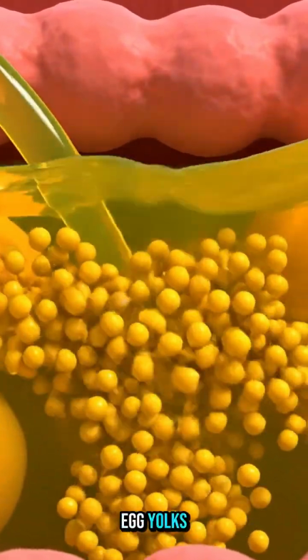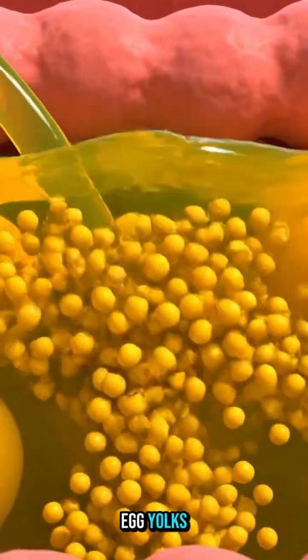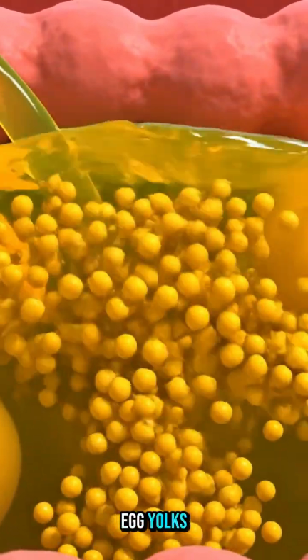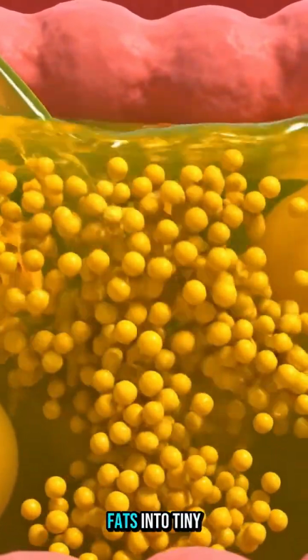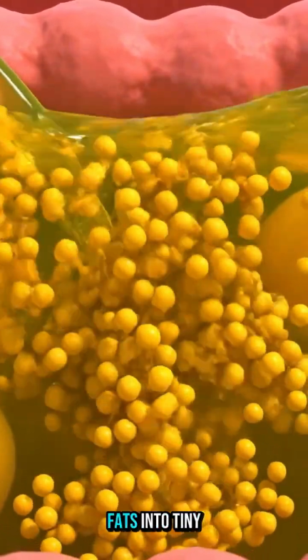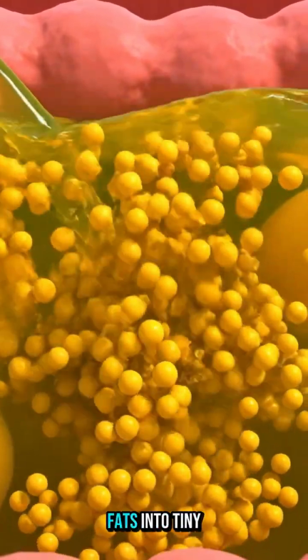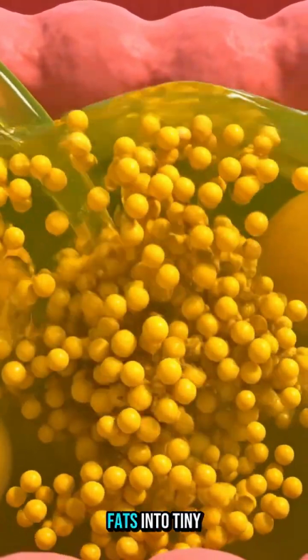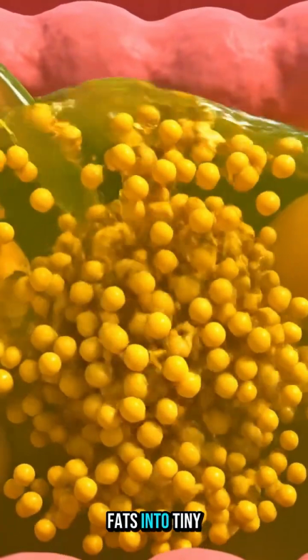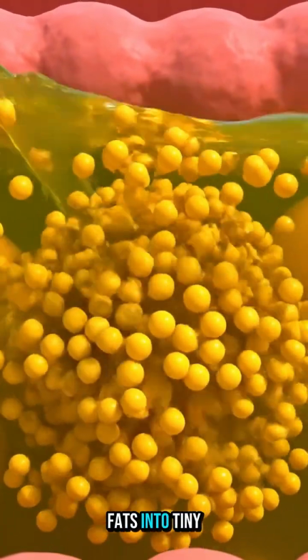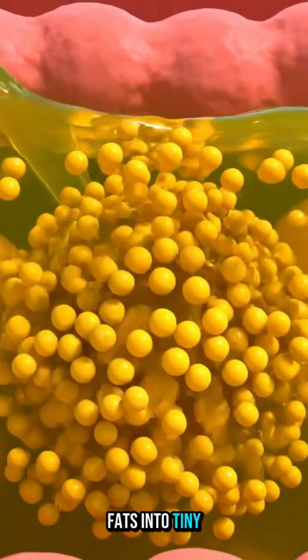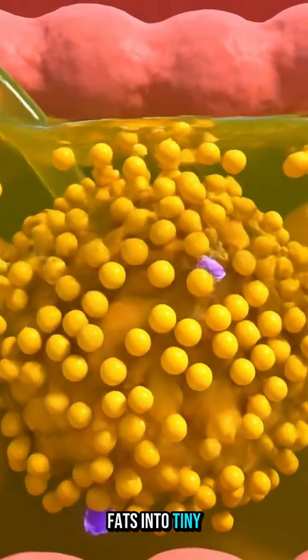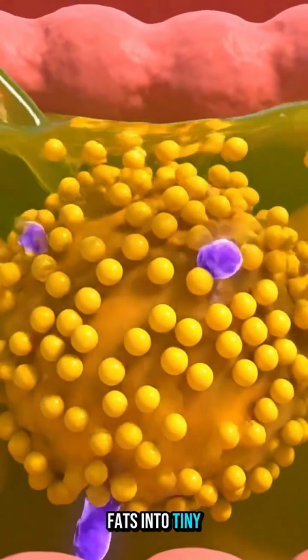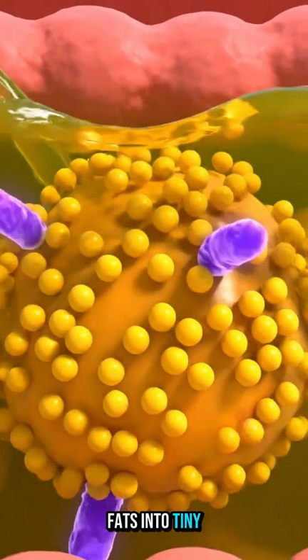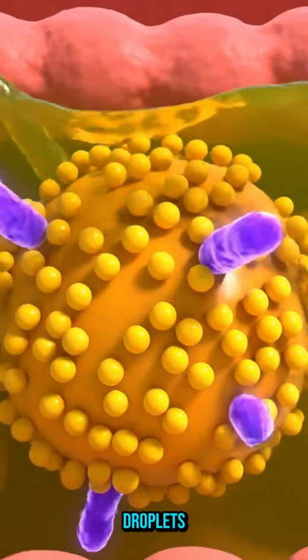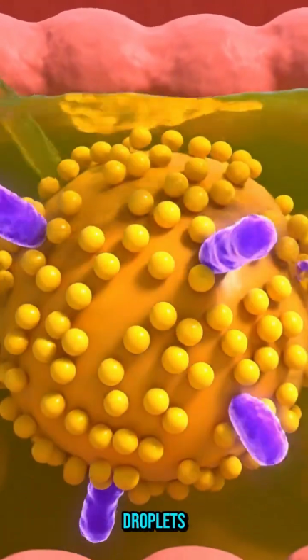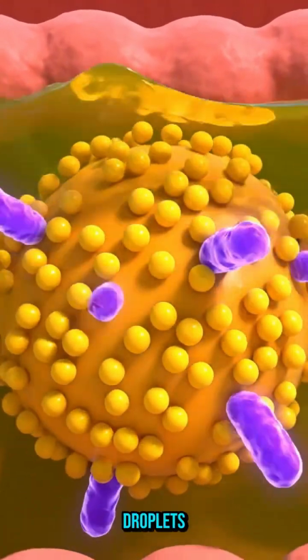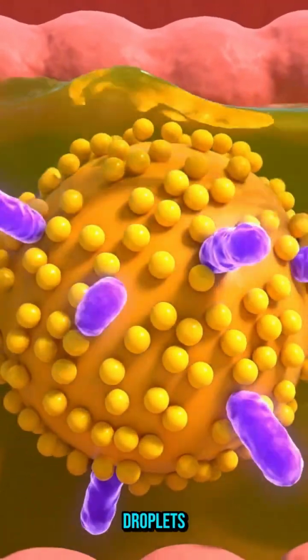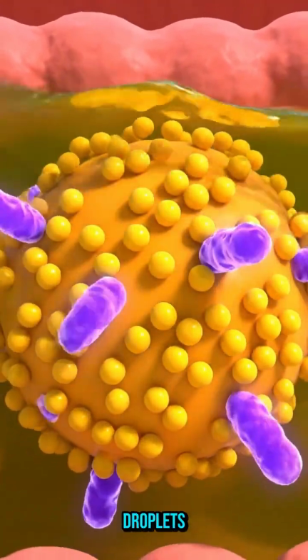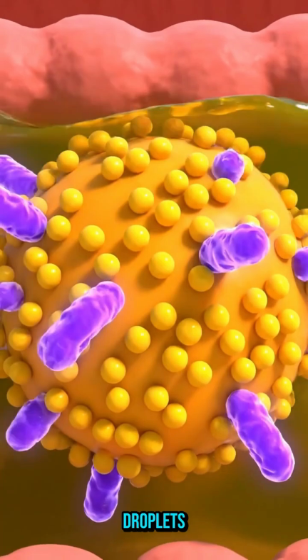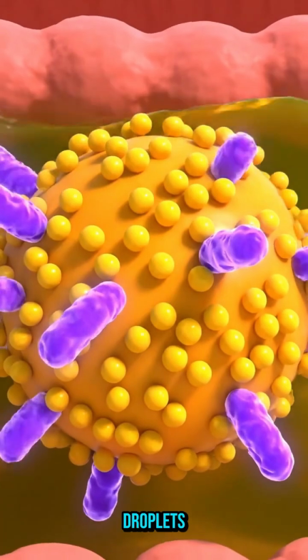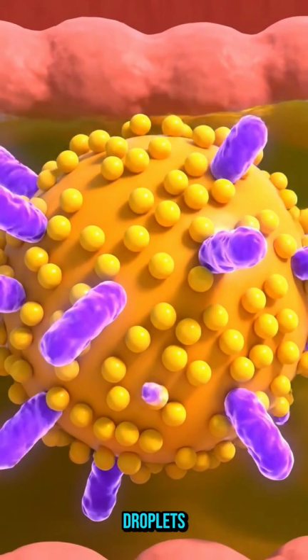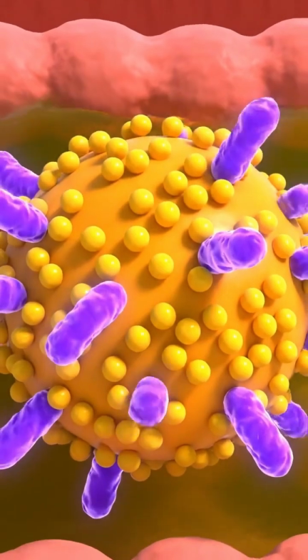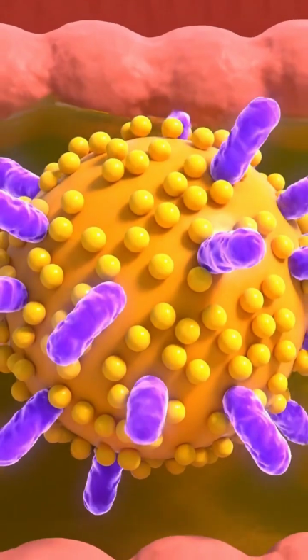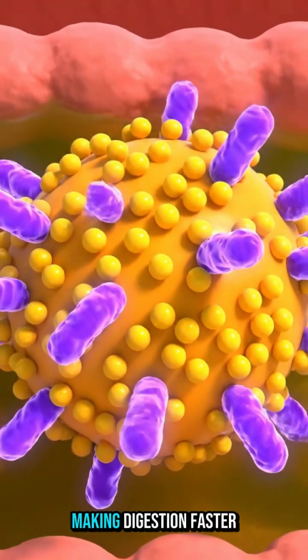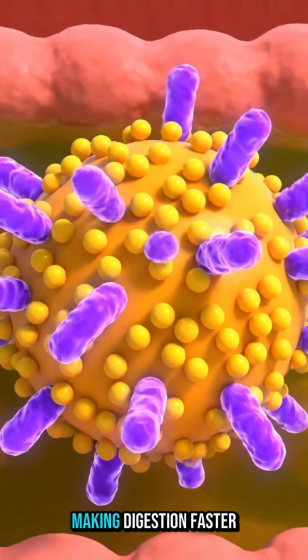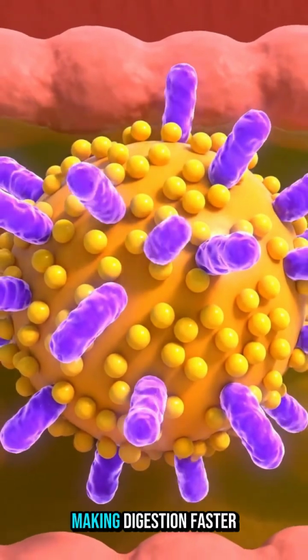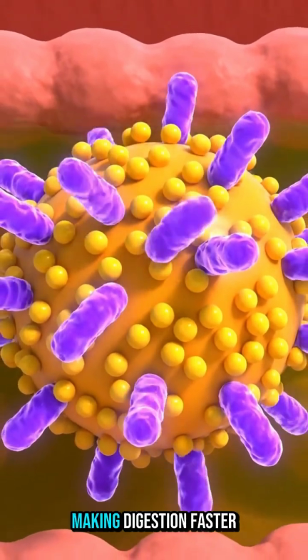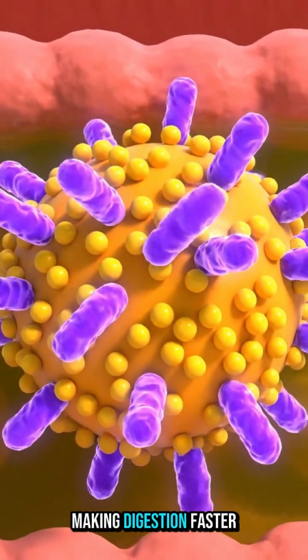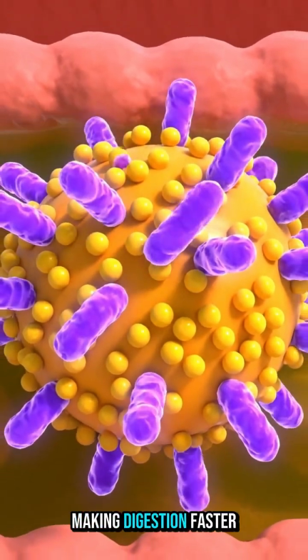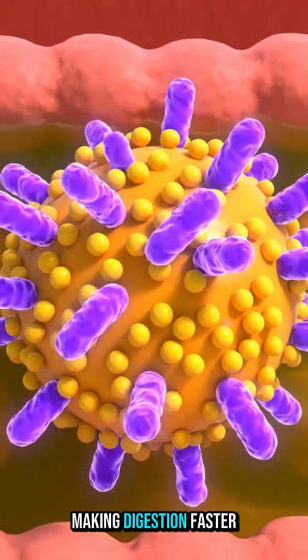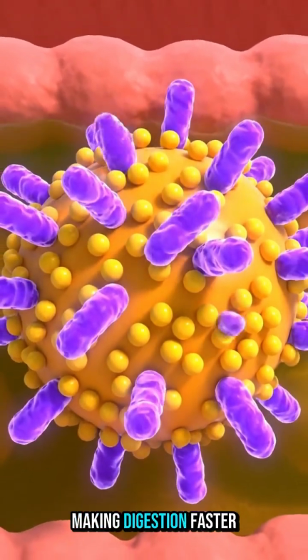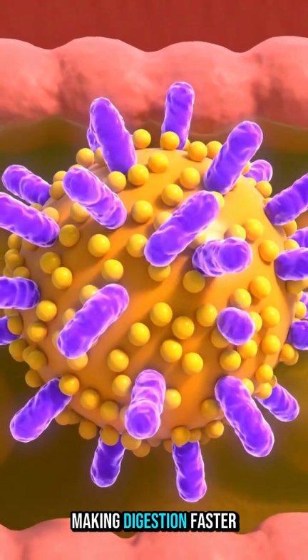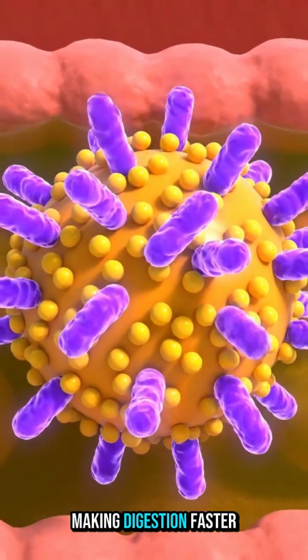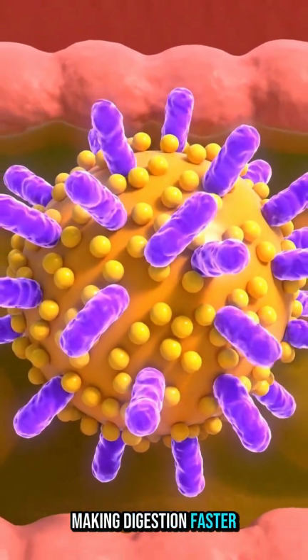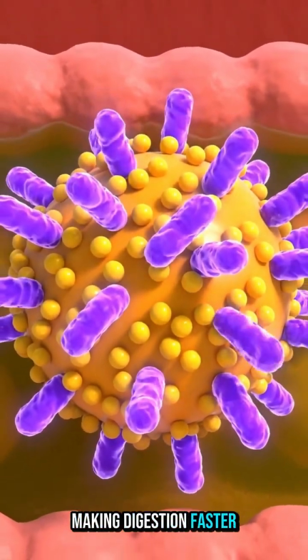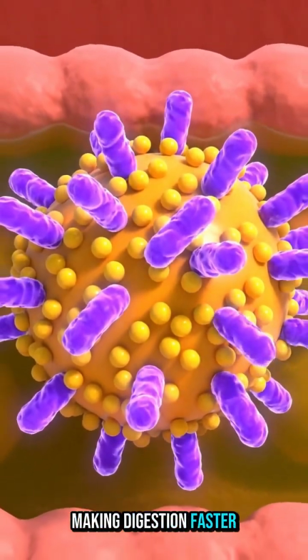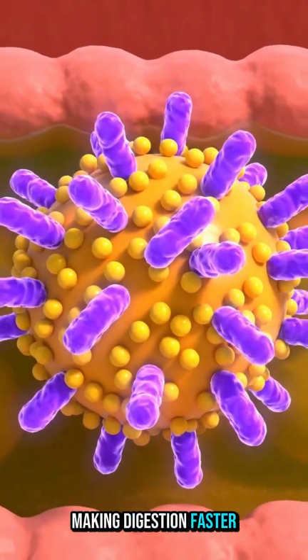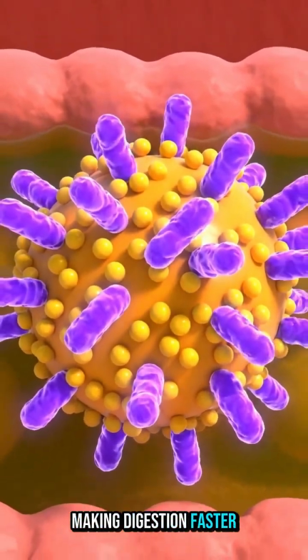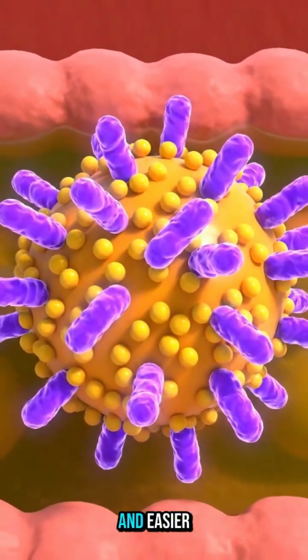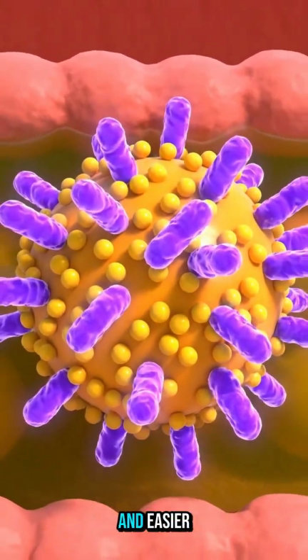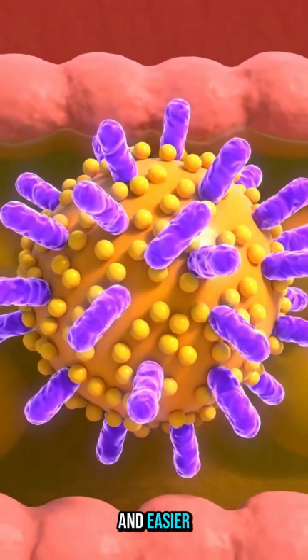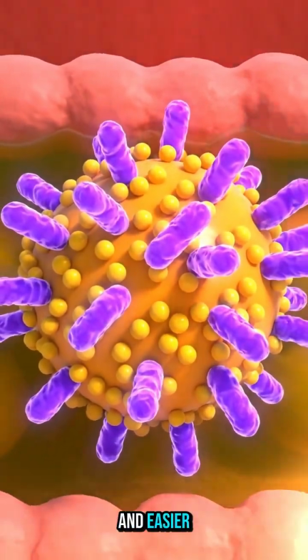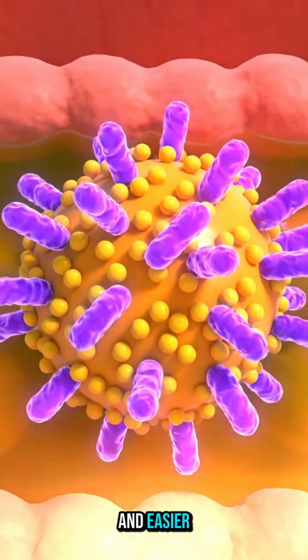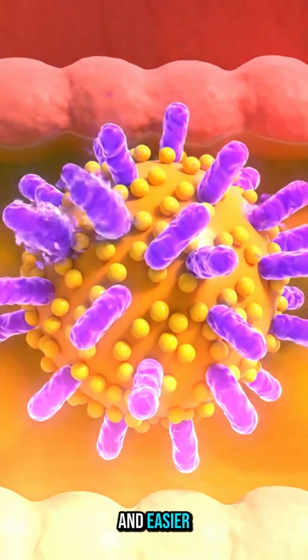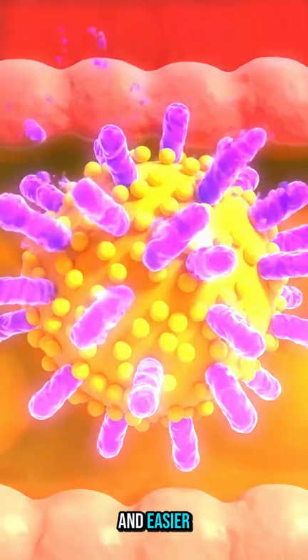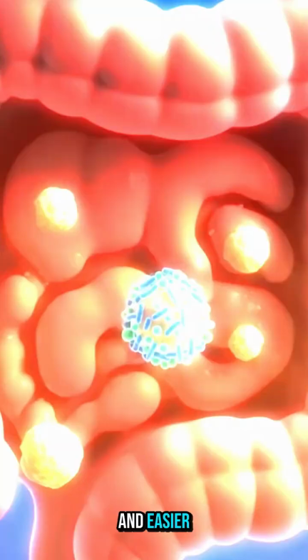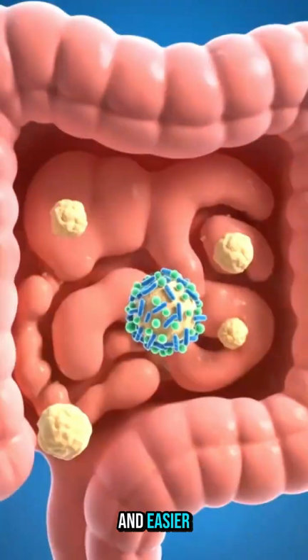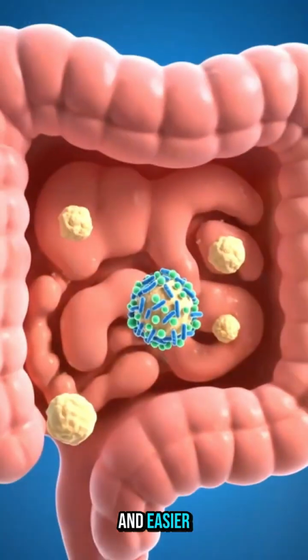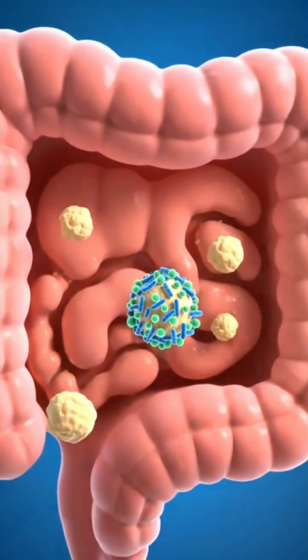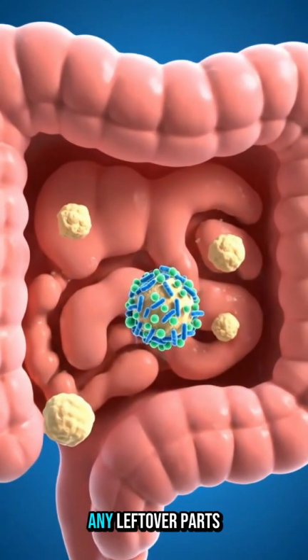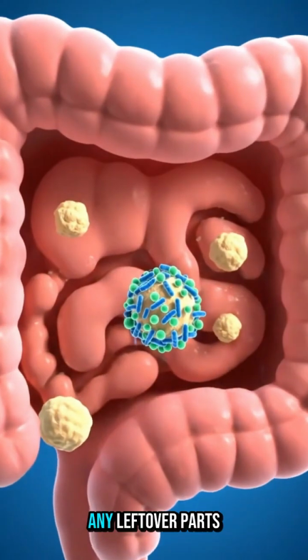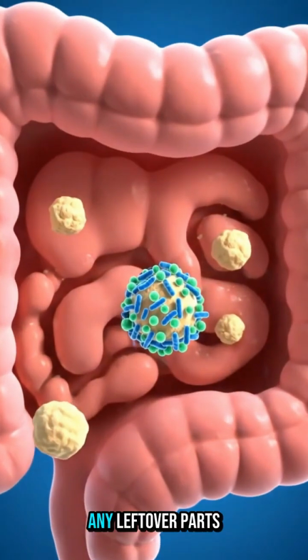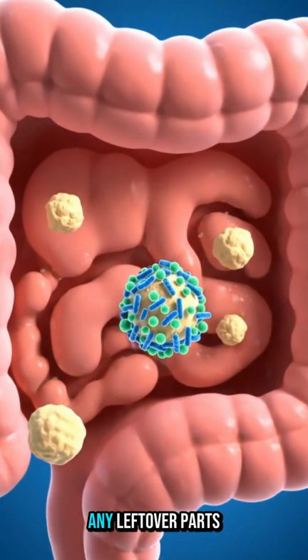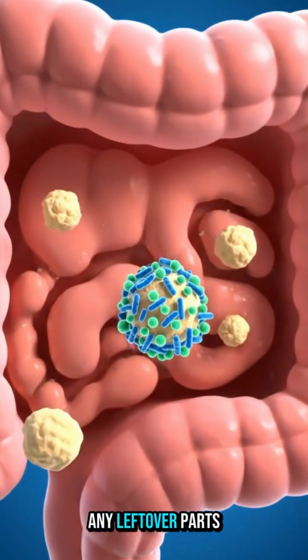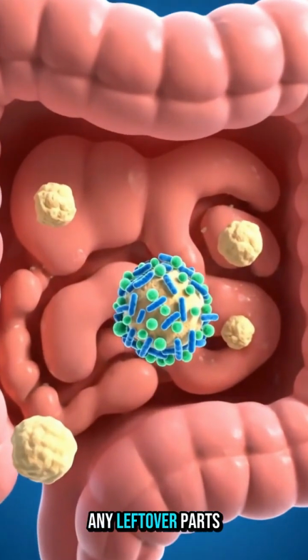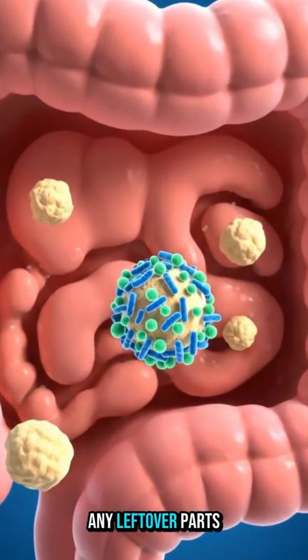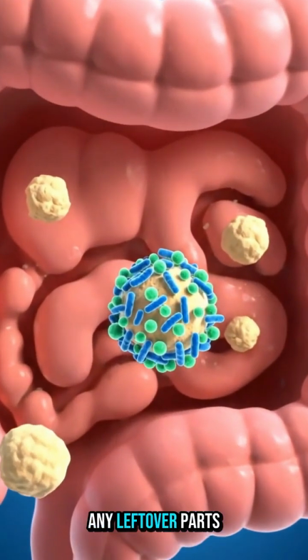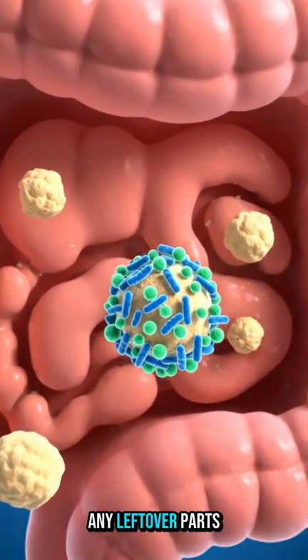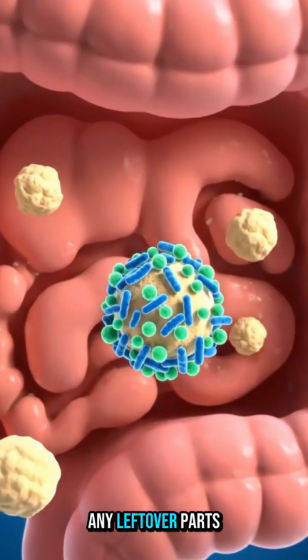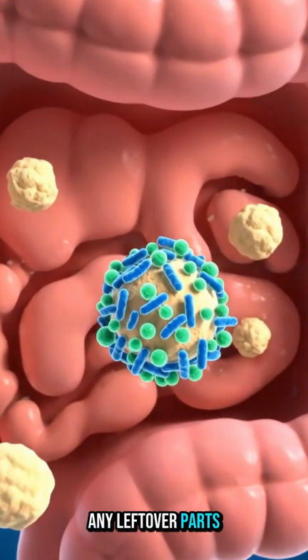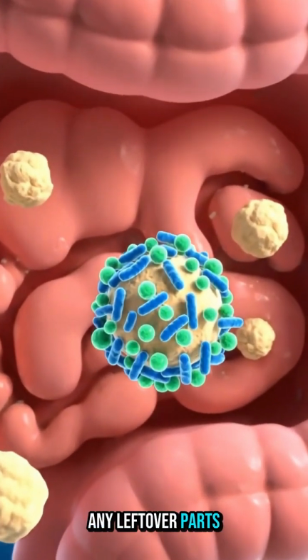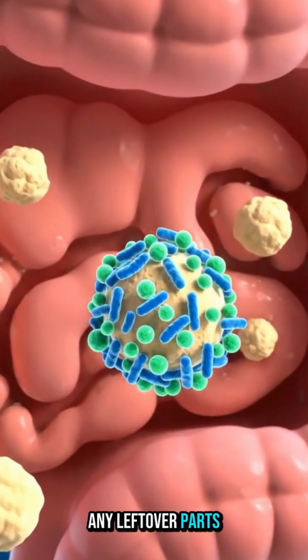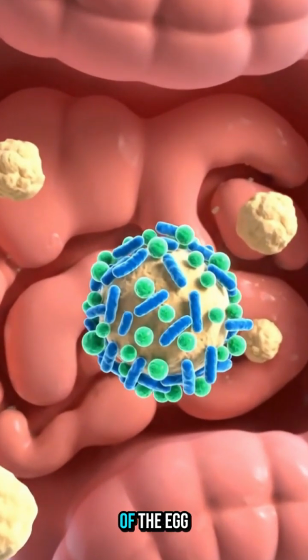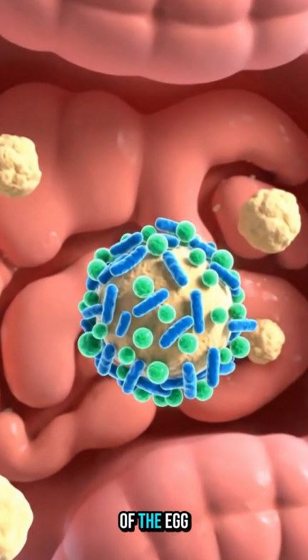Bile from the gallbladder breaks the egg yolk's fats into tiny droplets, making digestion faster and easier.